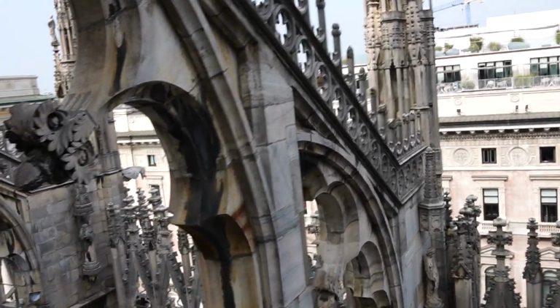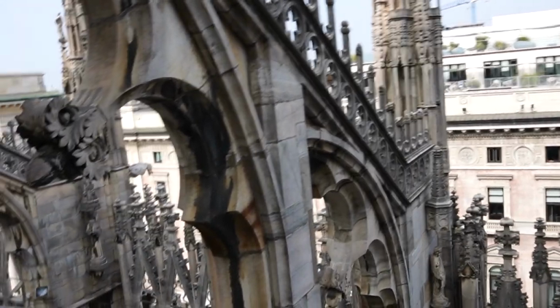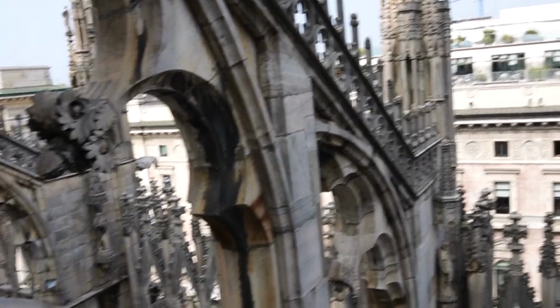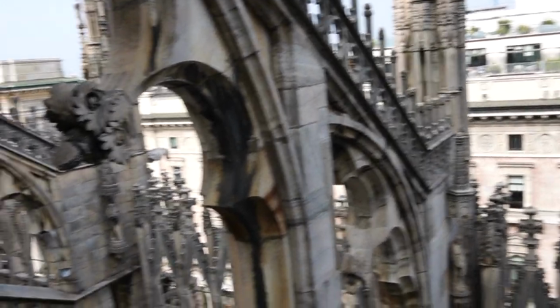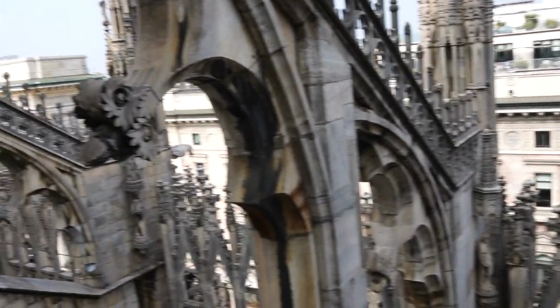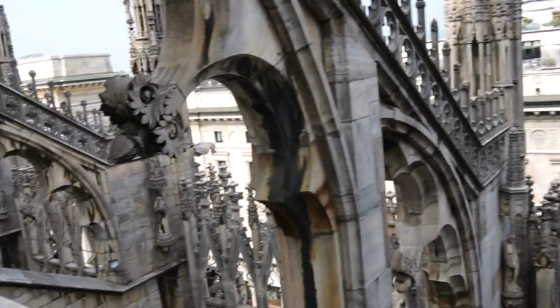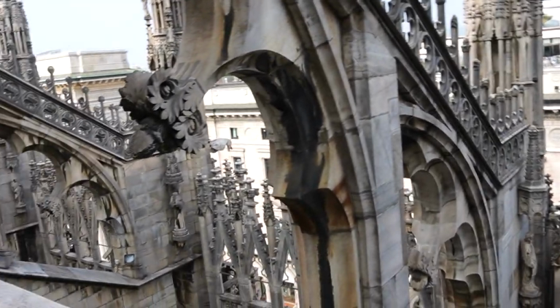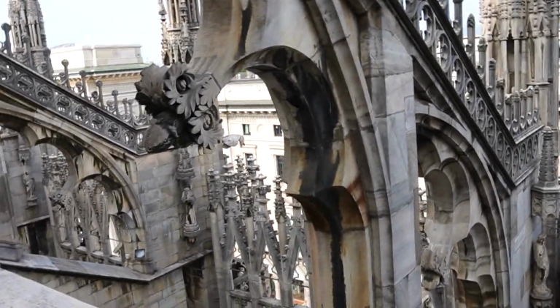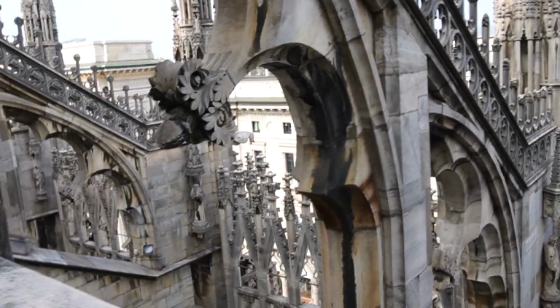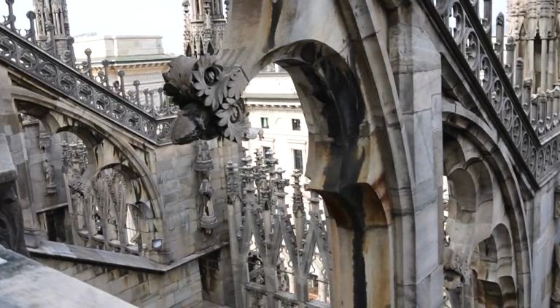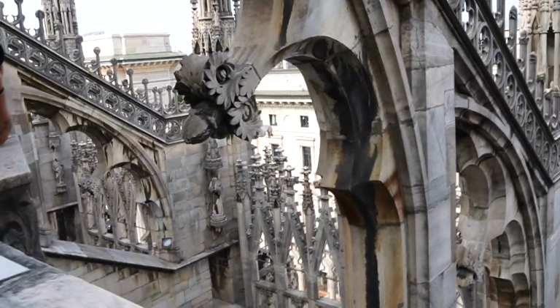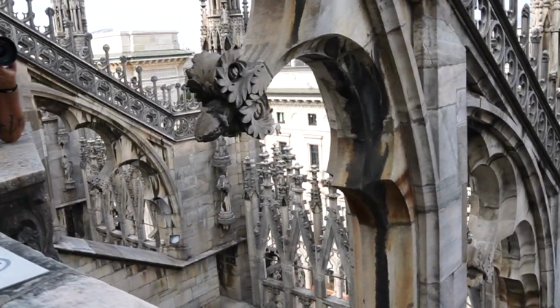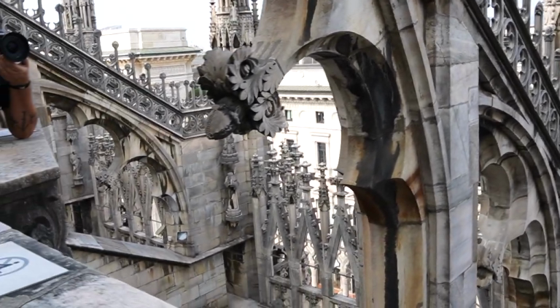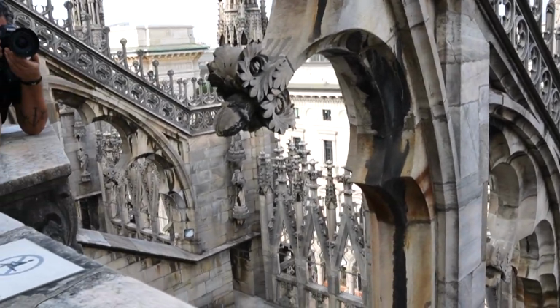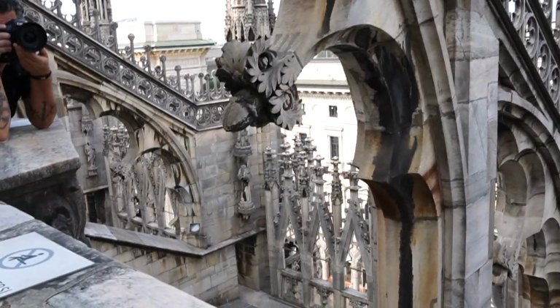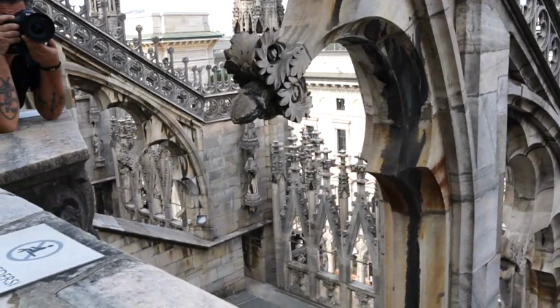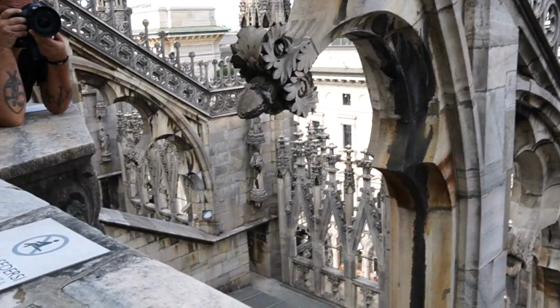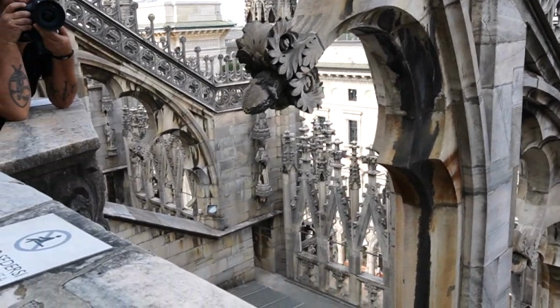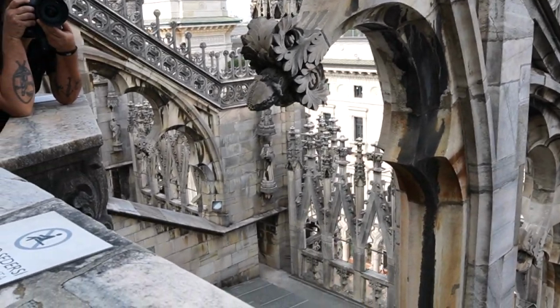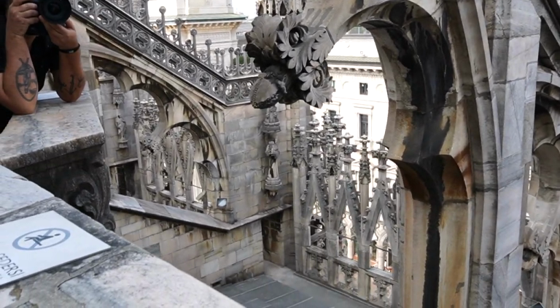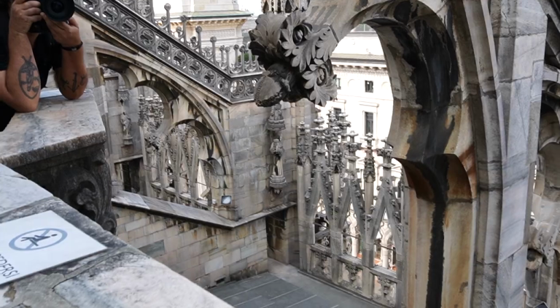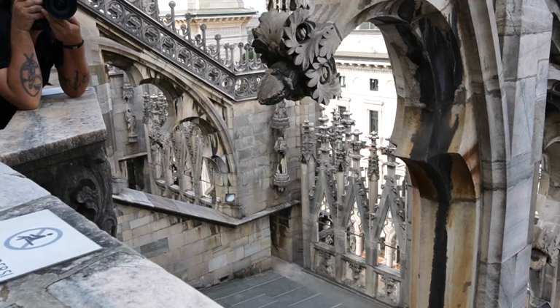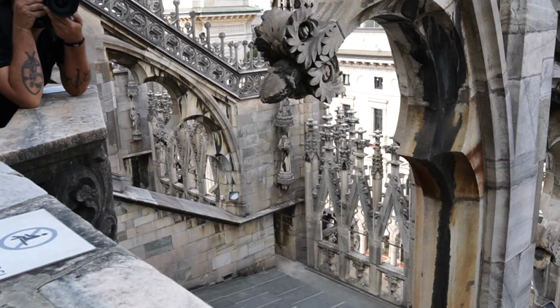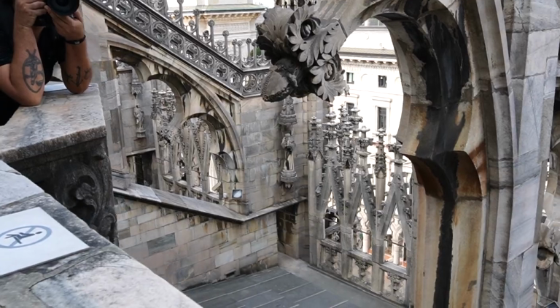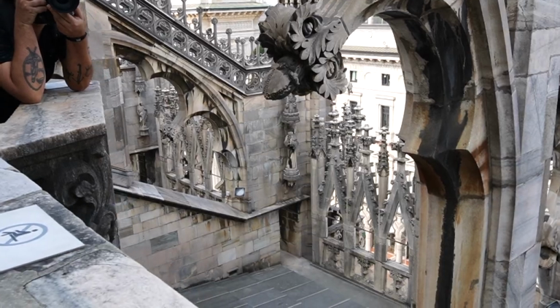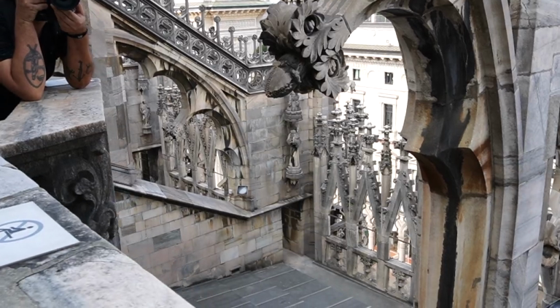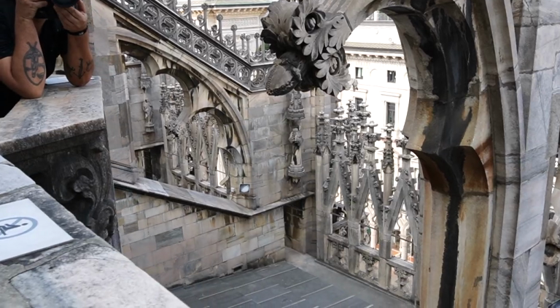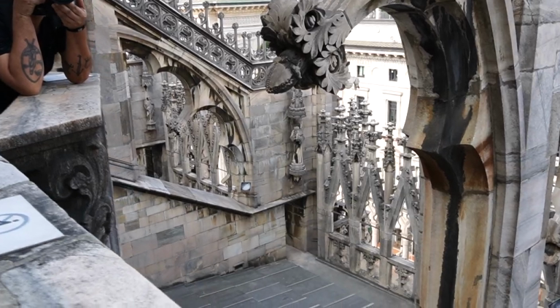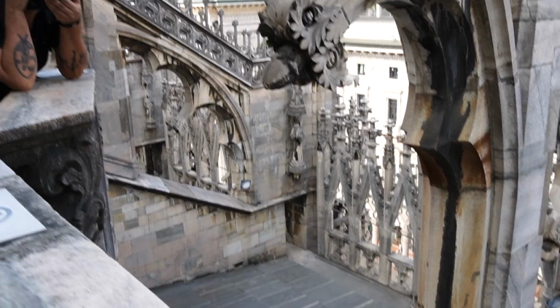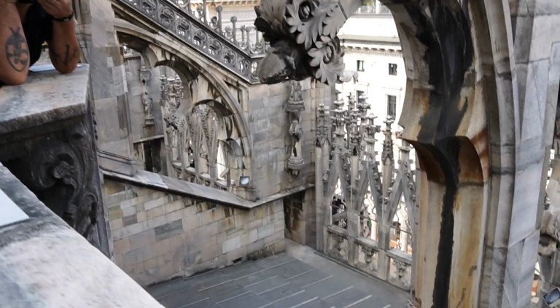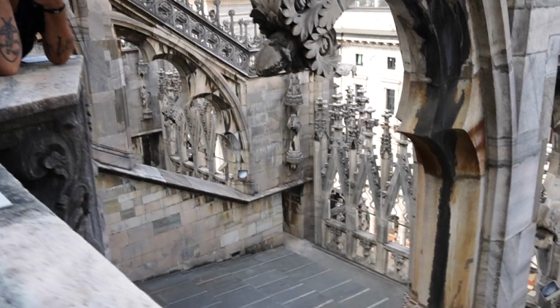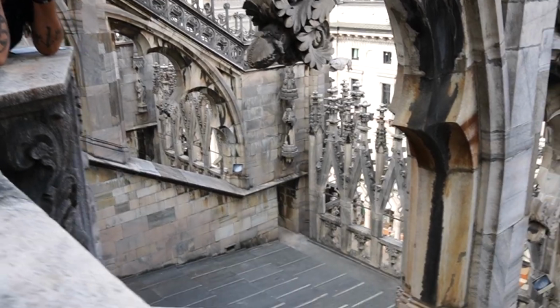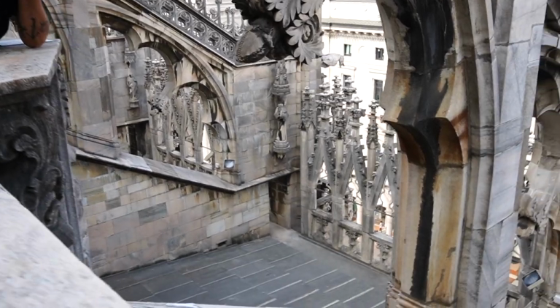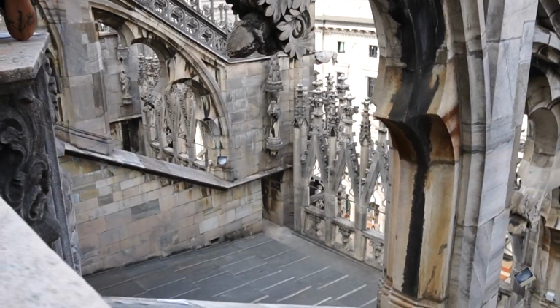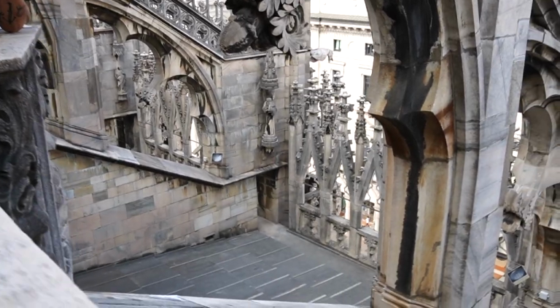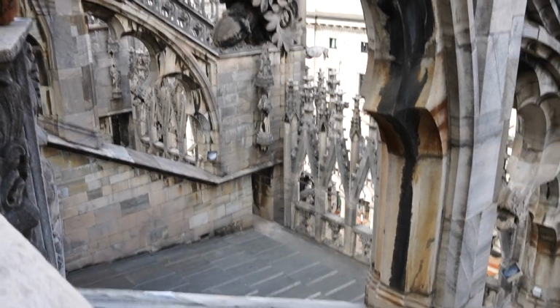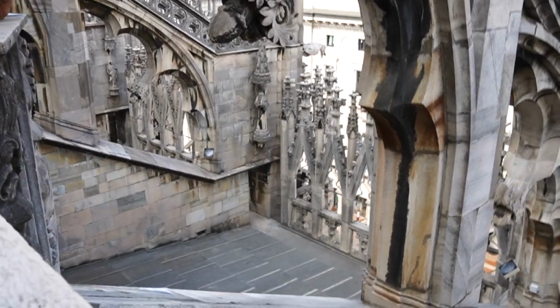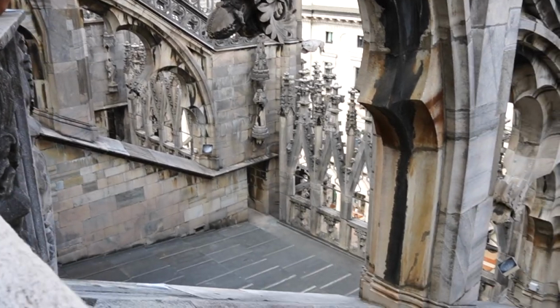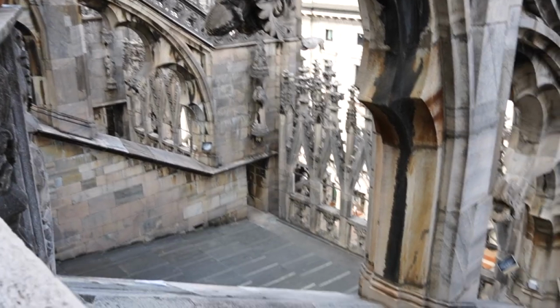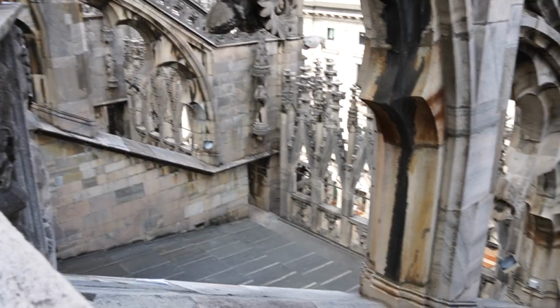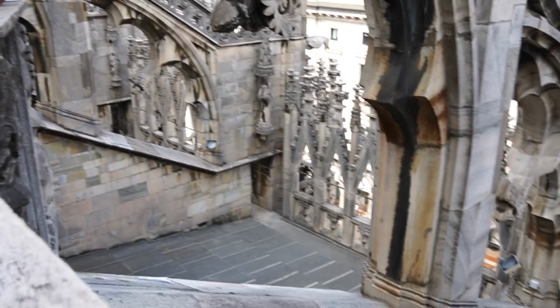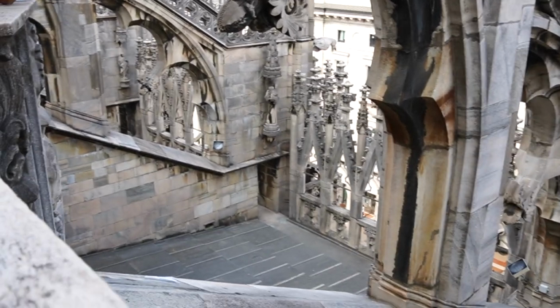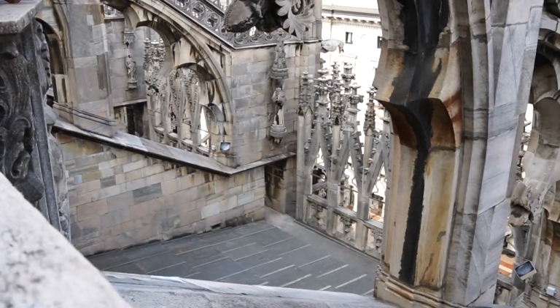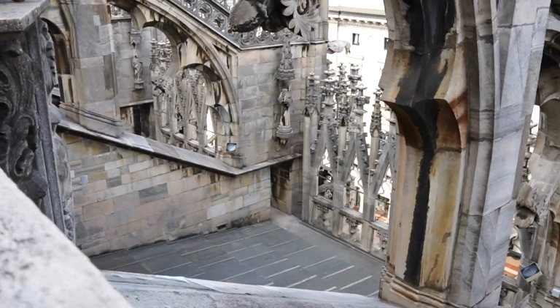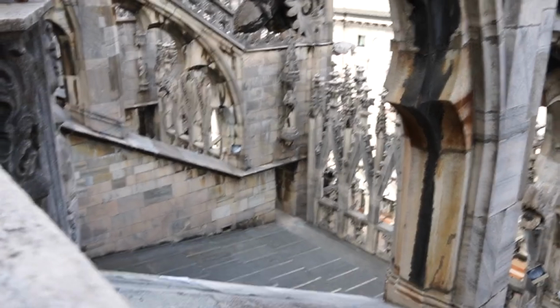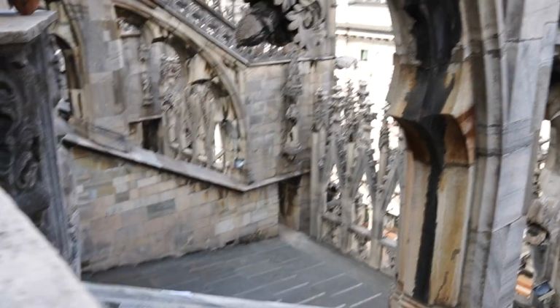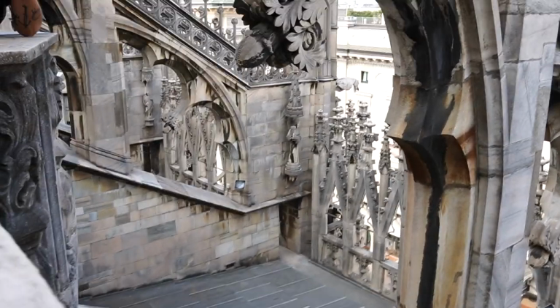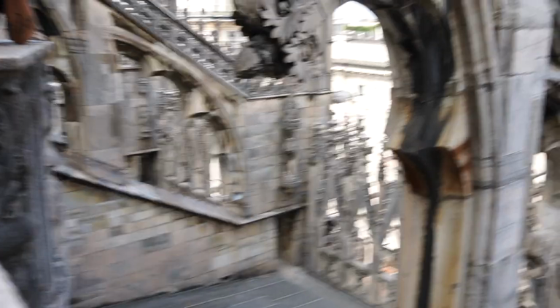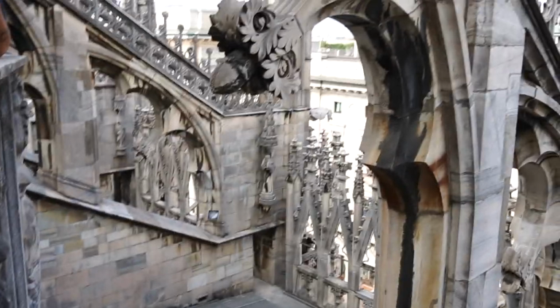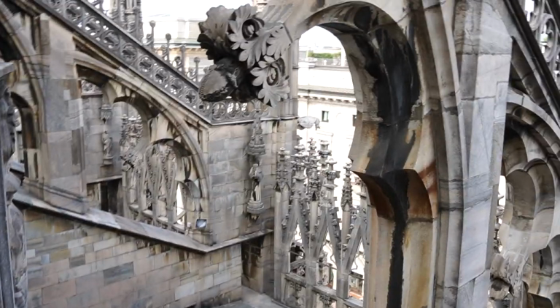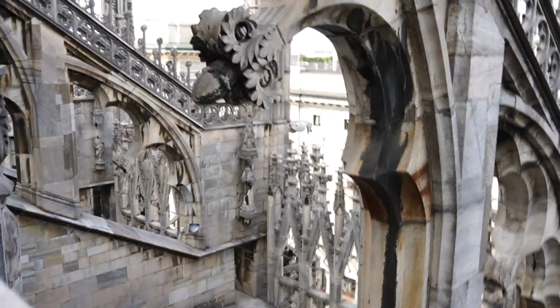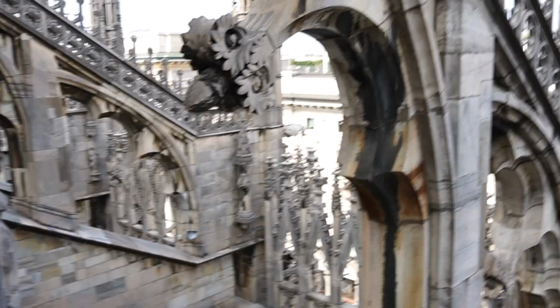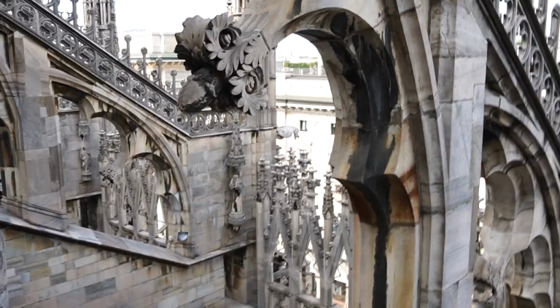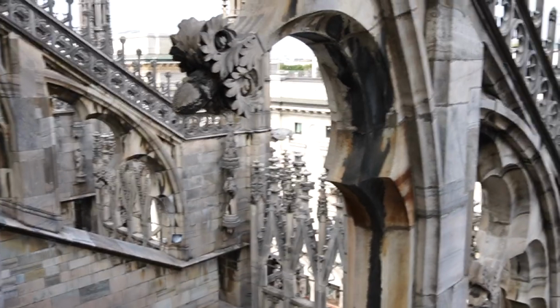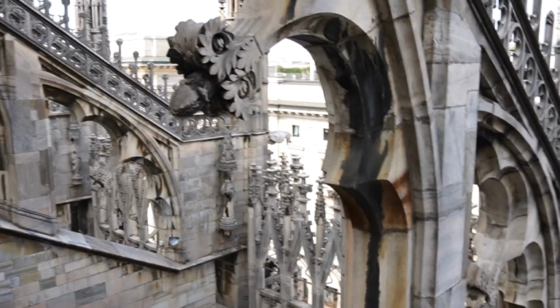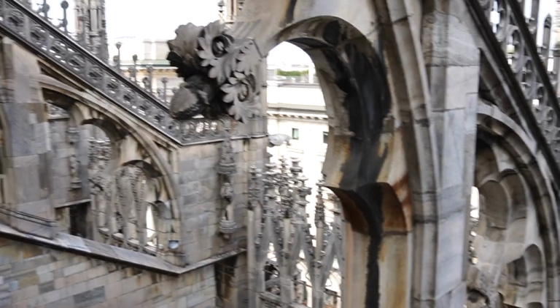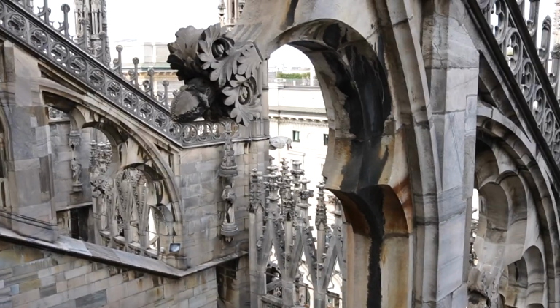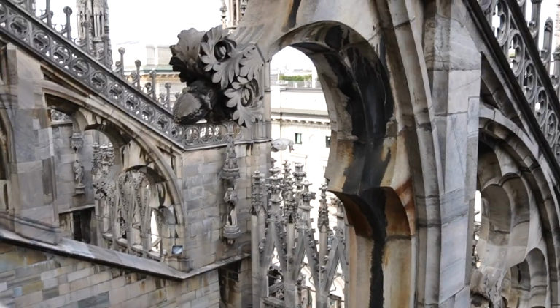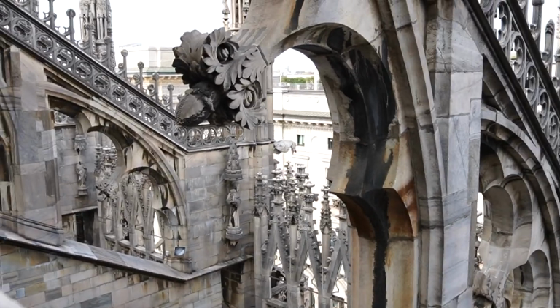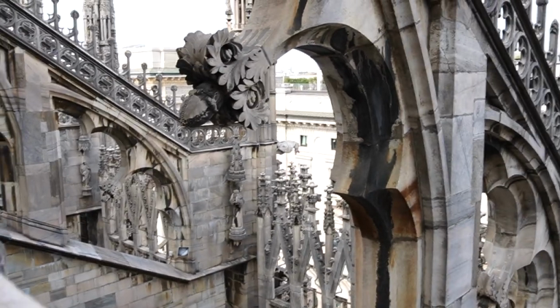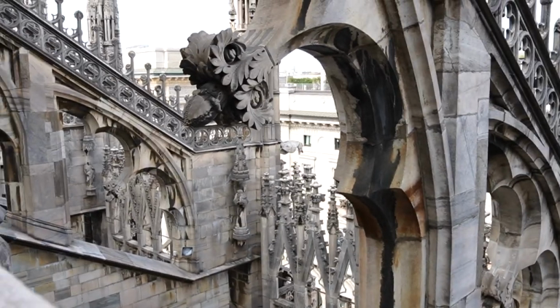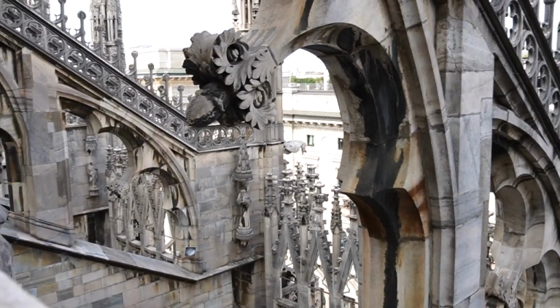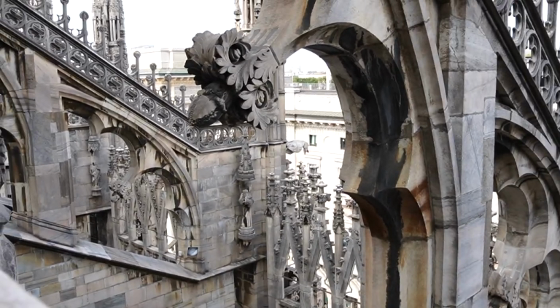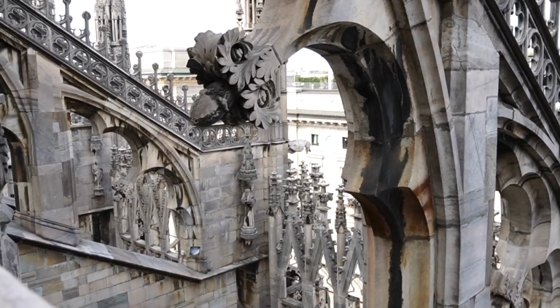This guy here is taking a nice little photo and I'm just trying not to get into it — but I kind of did.